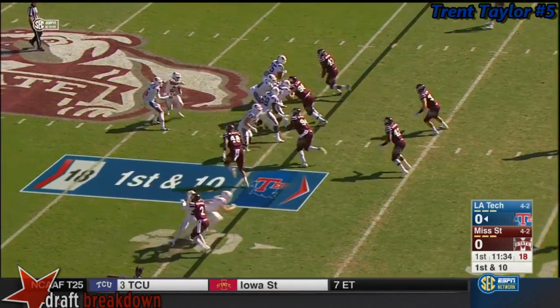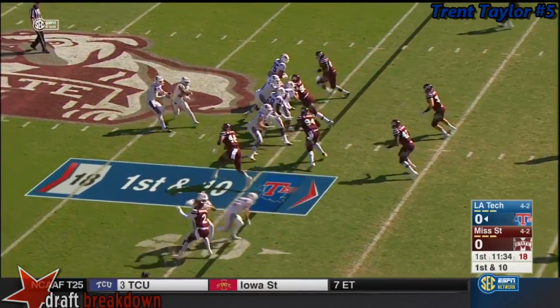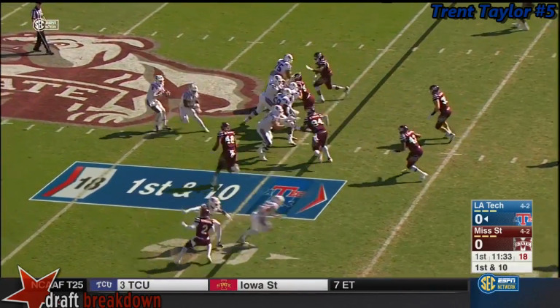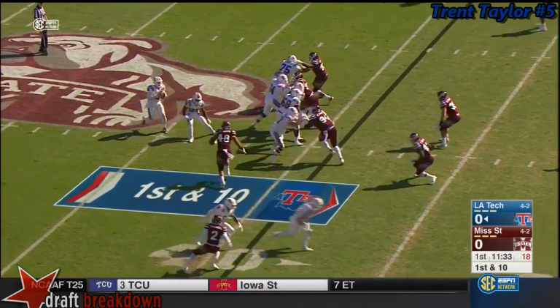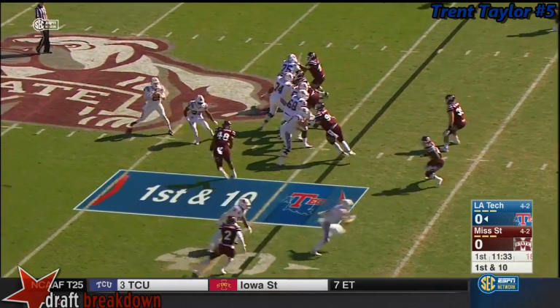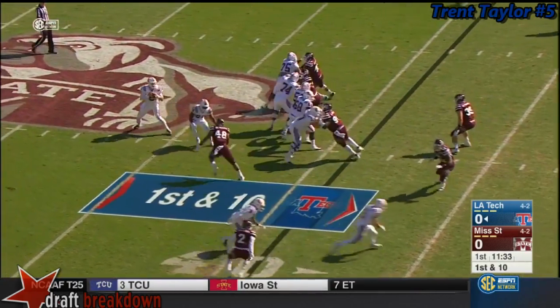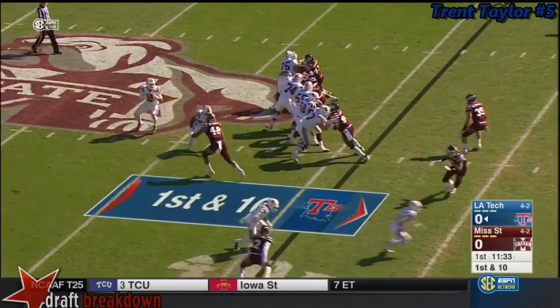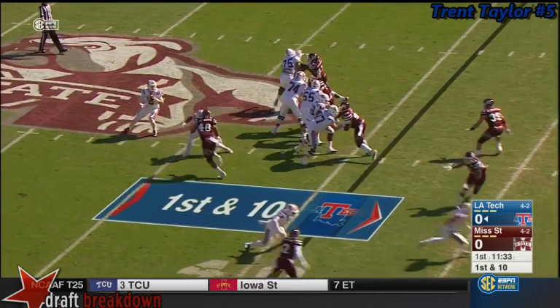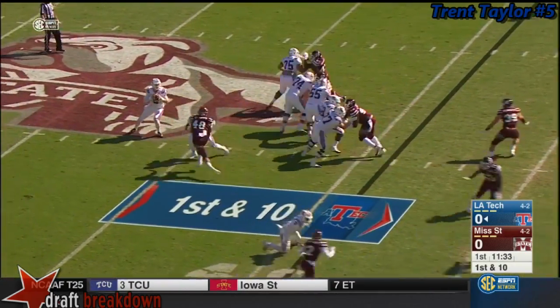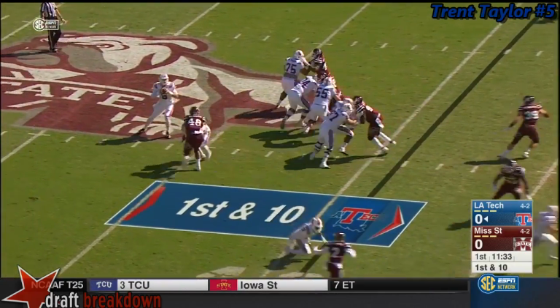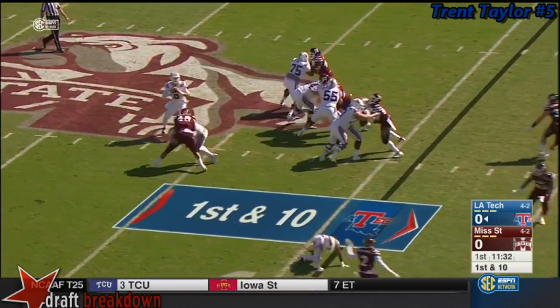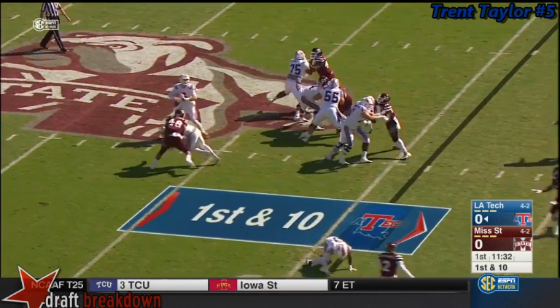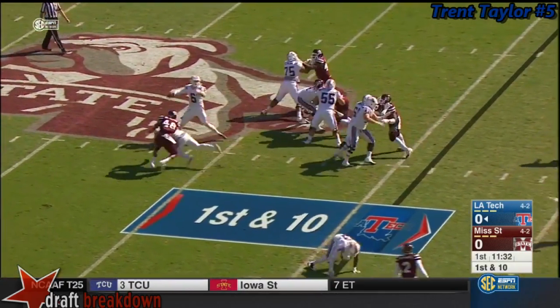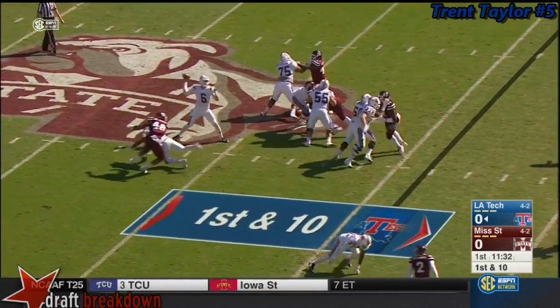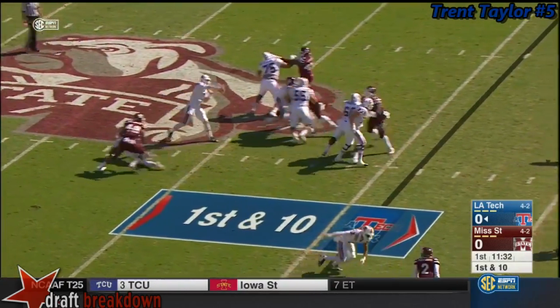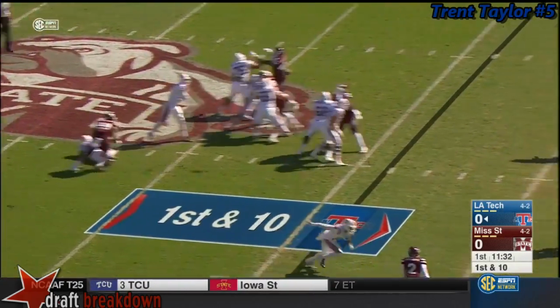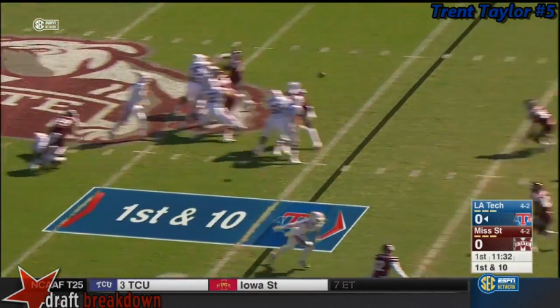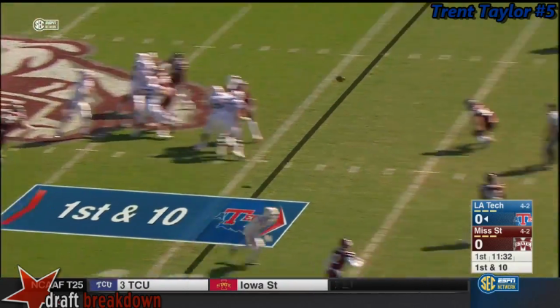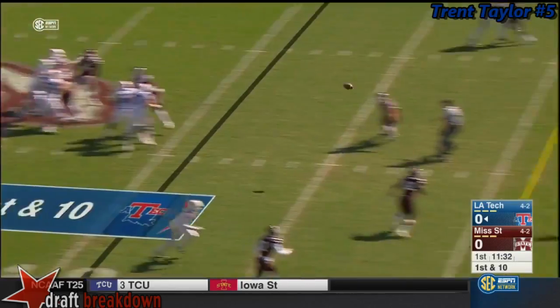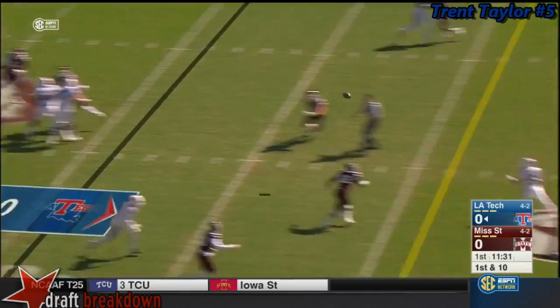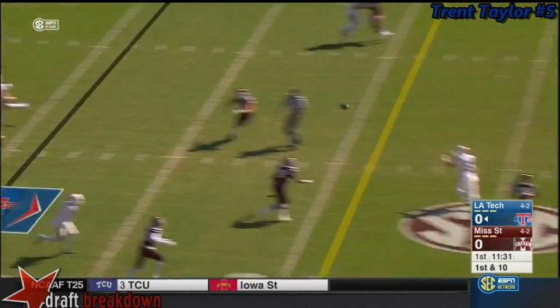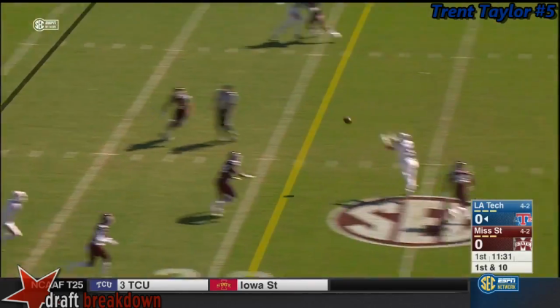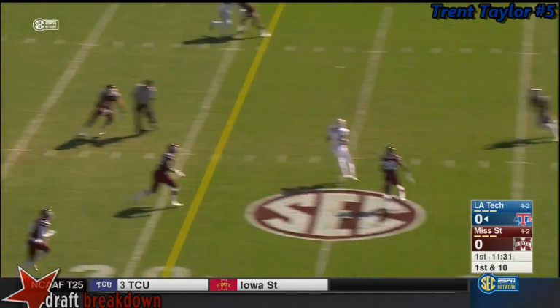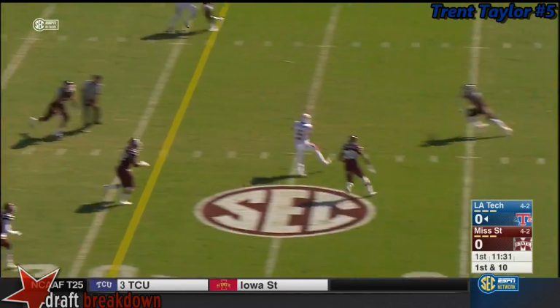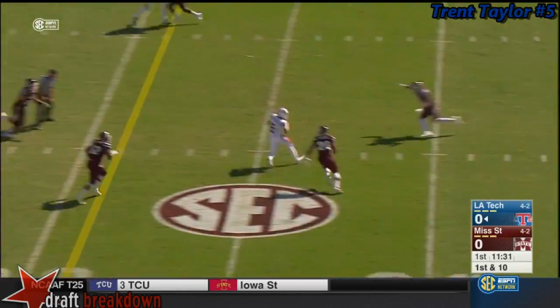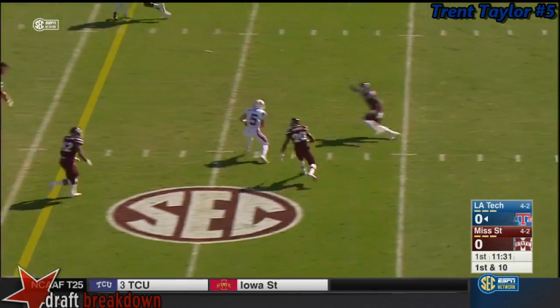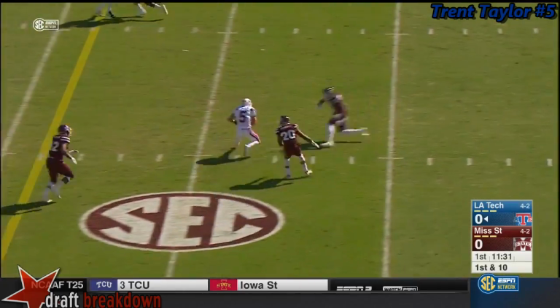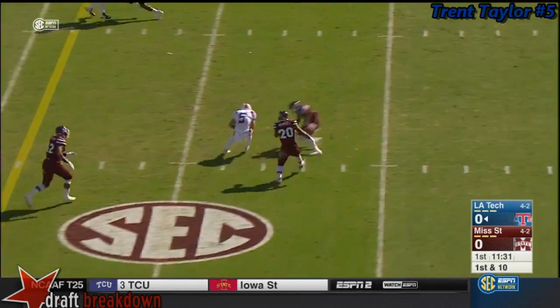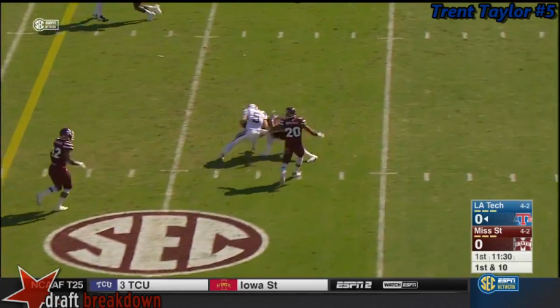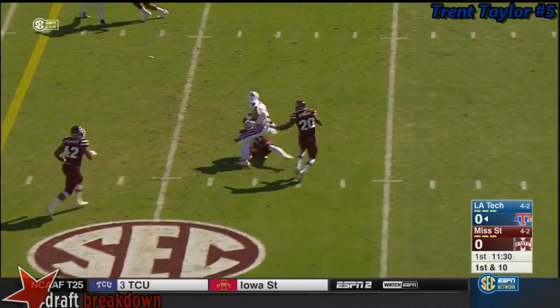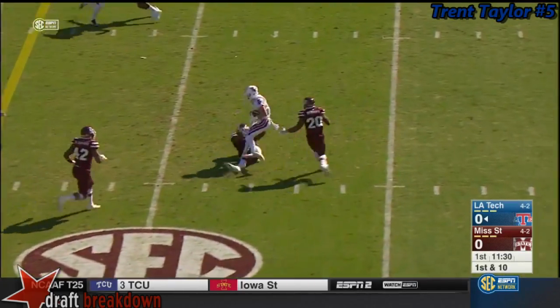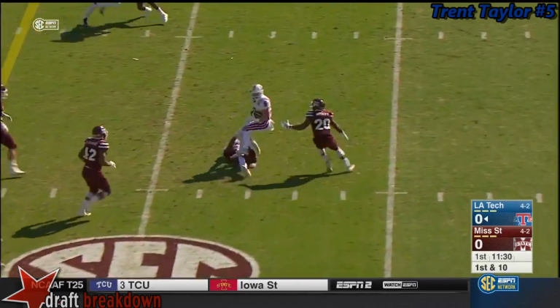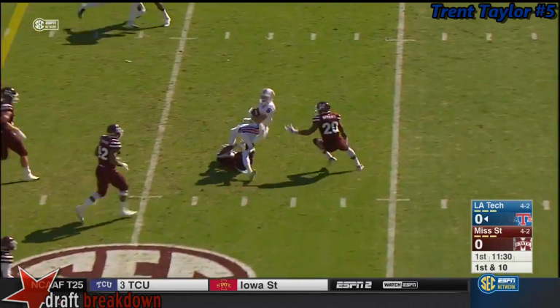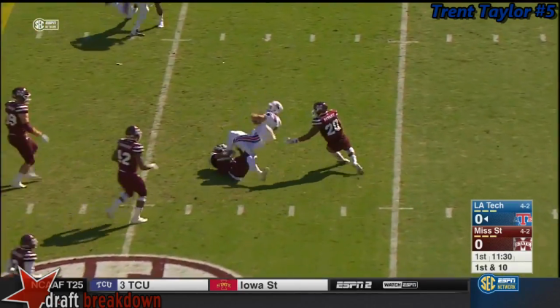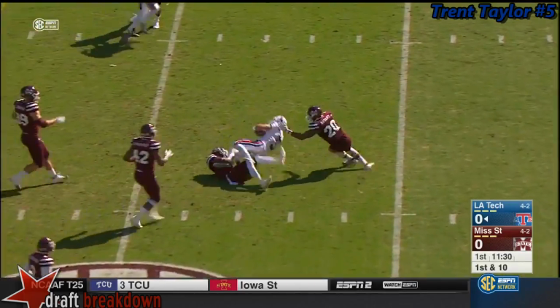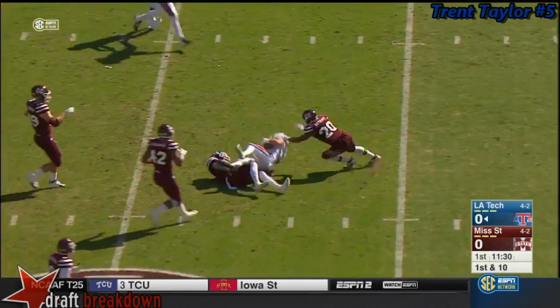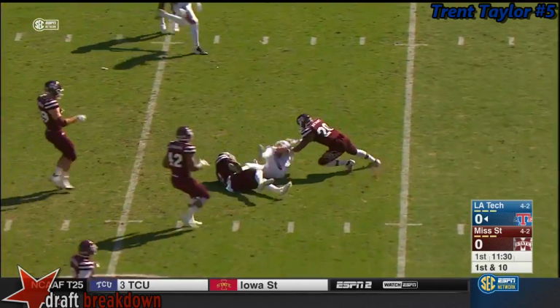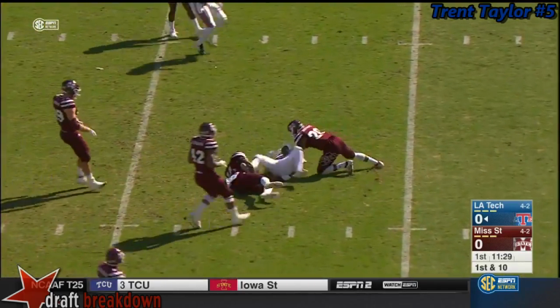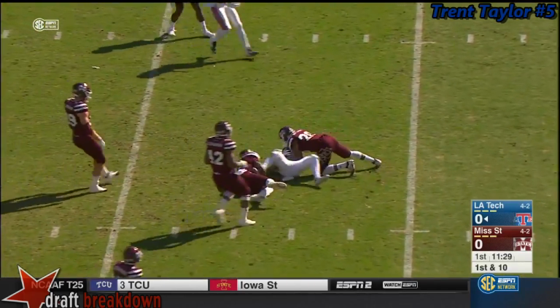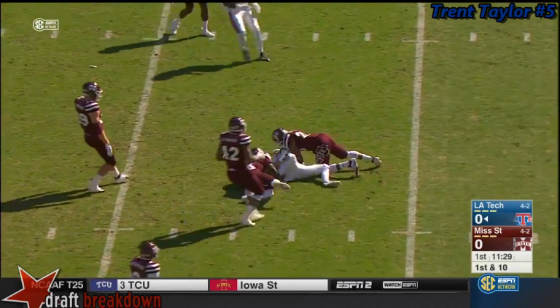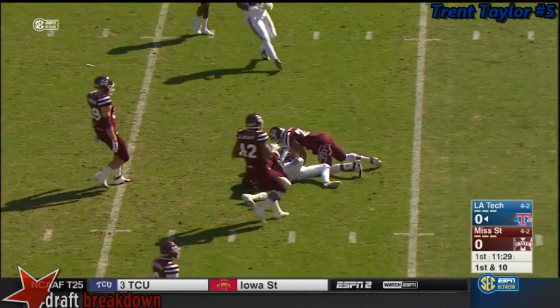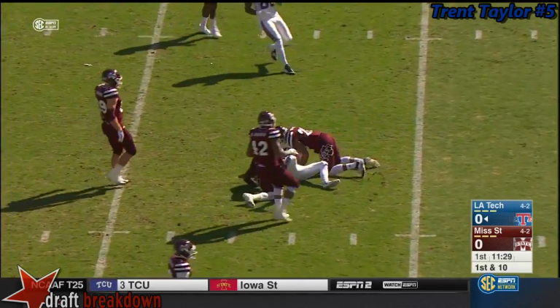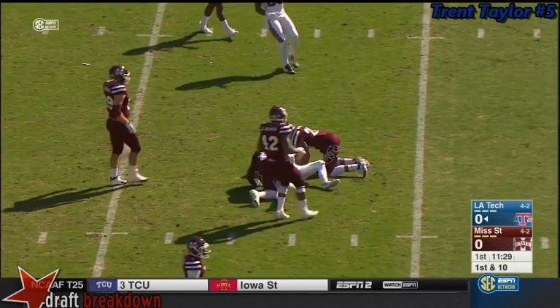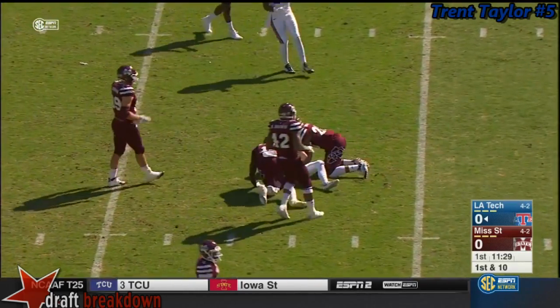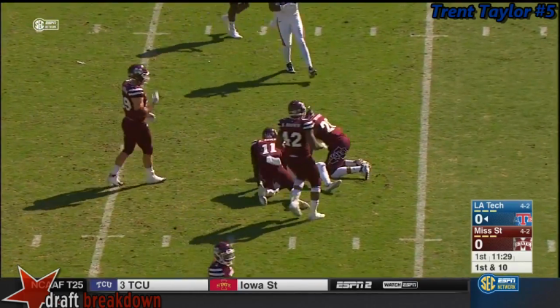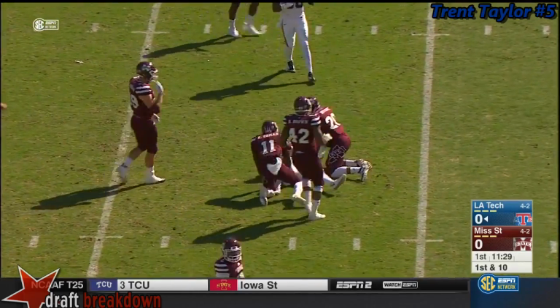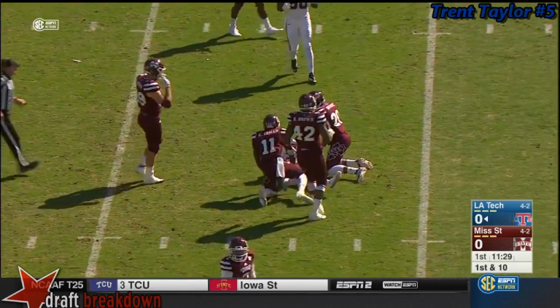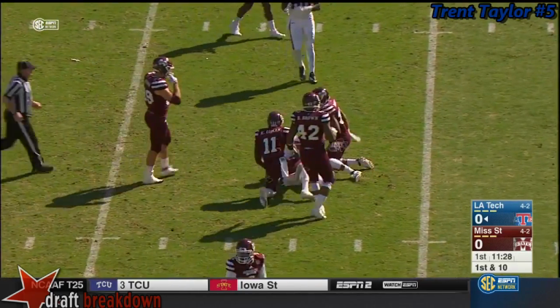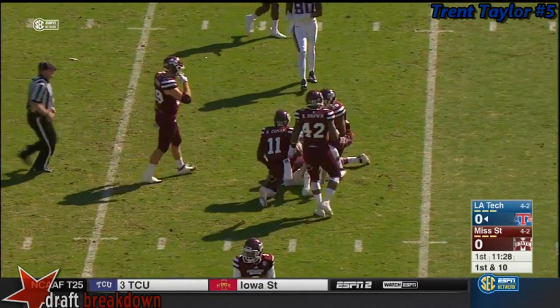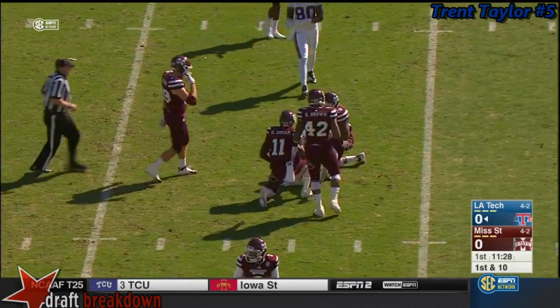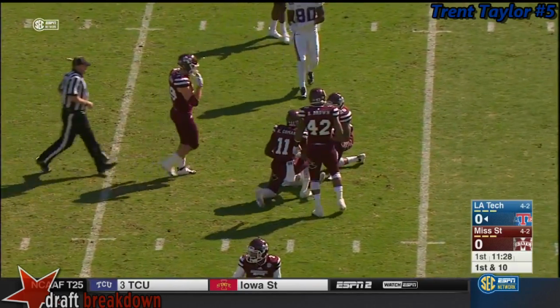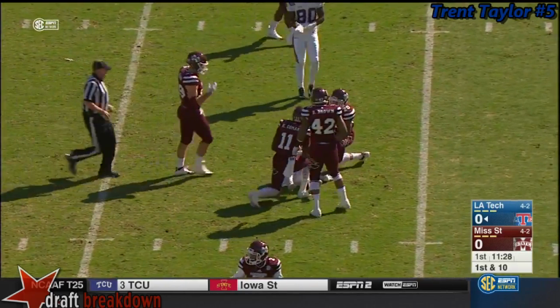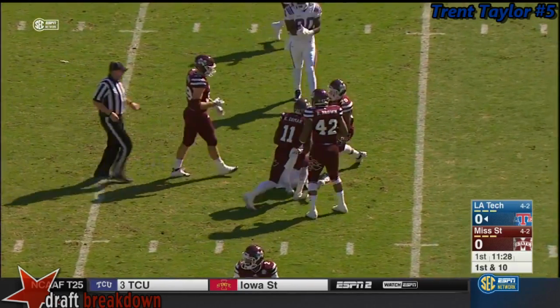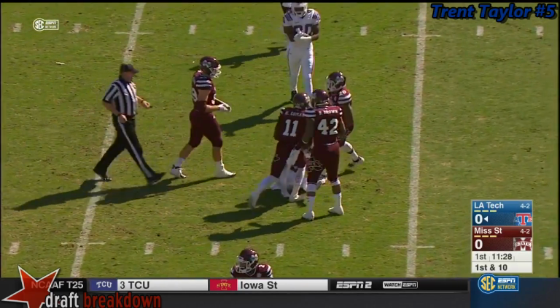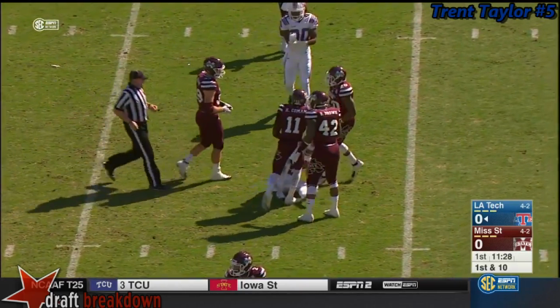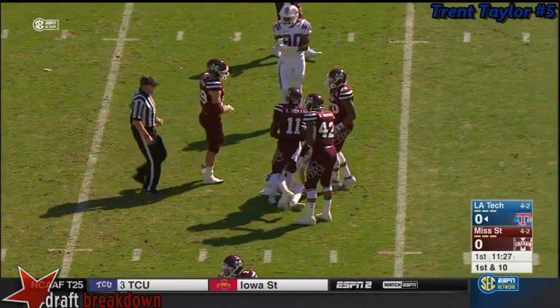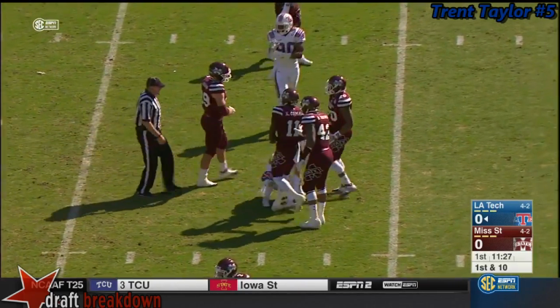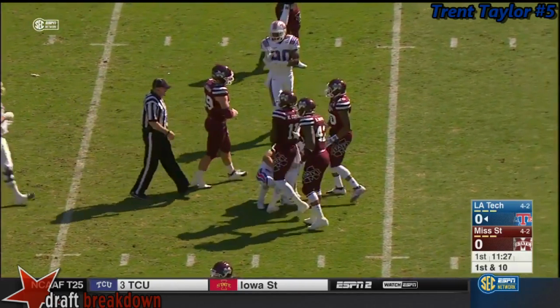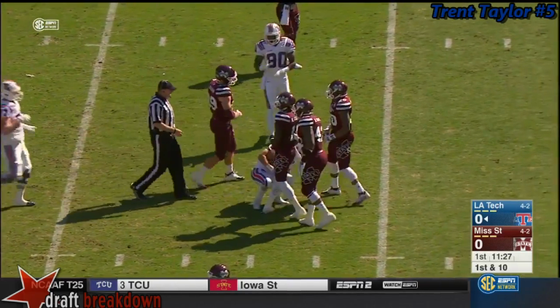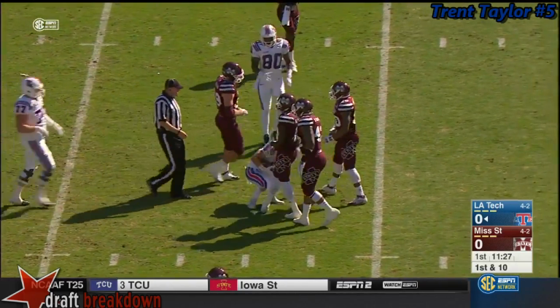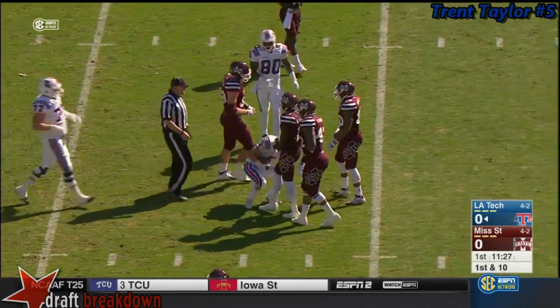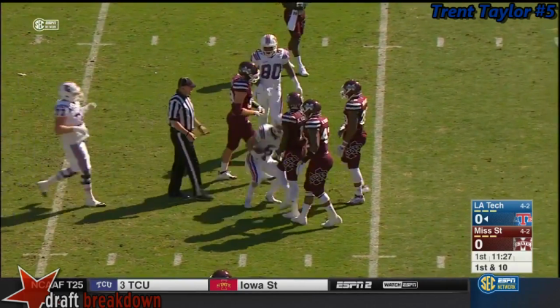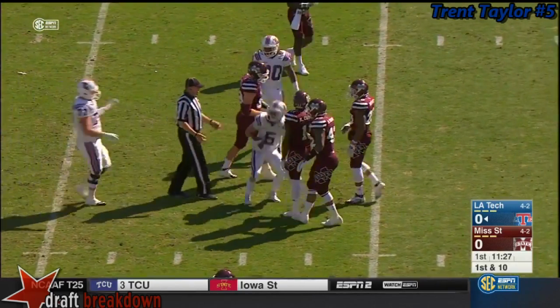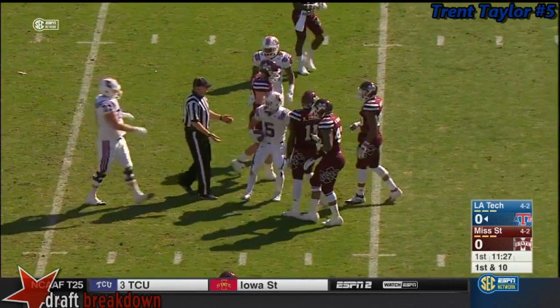That's where the Bulldogs, Mississippi State, feel their big advantage is along the line. Taylor across the middle.